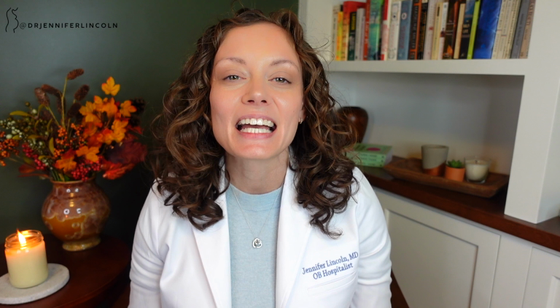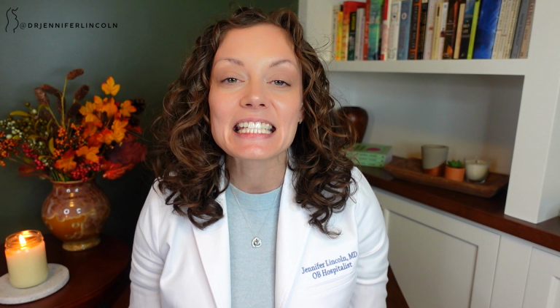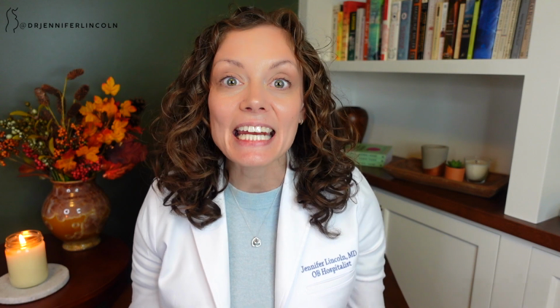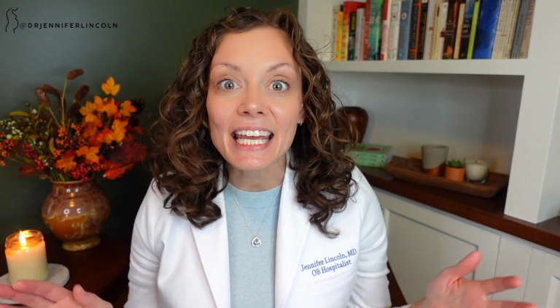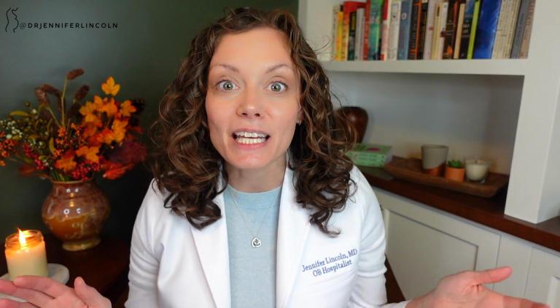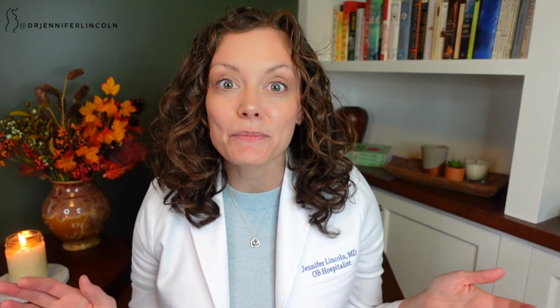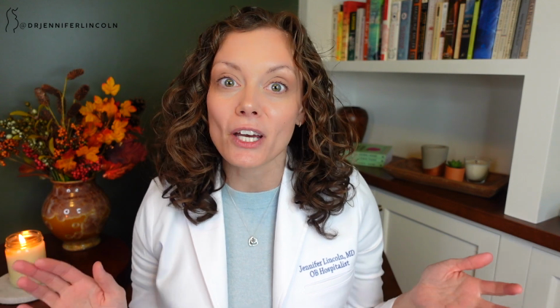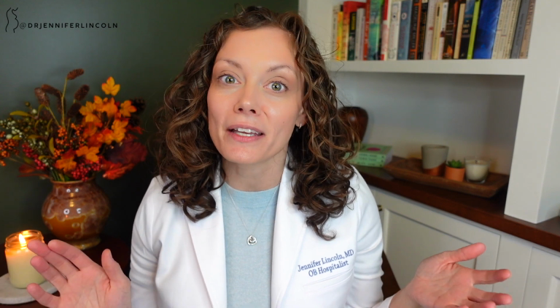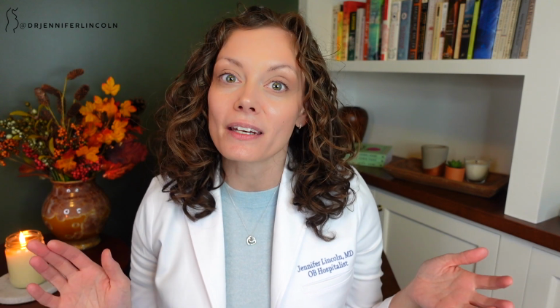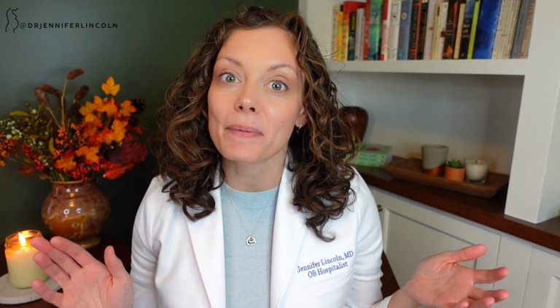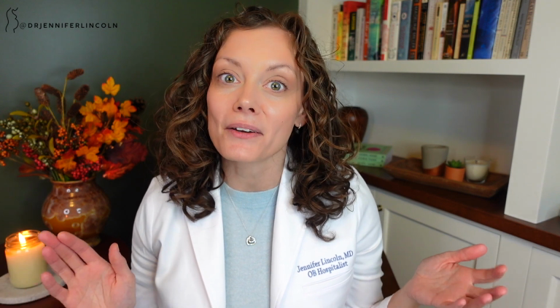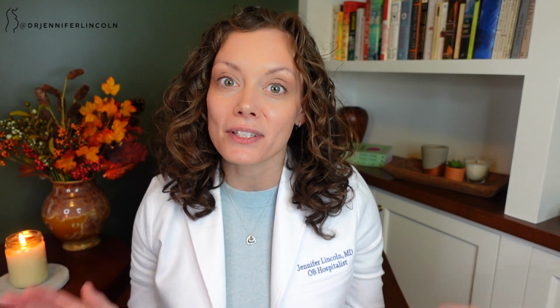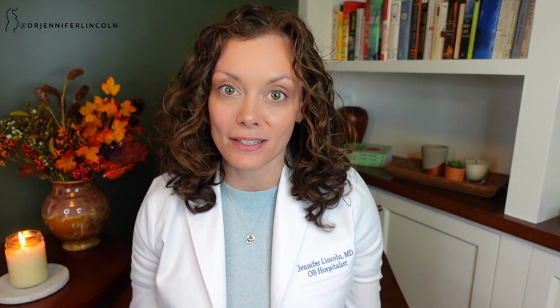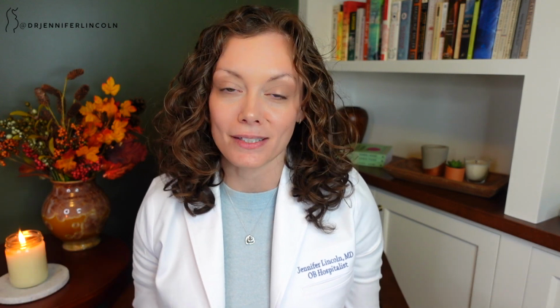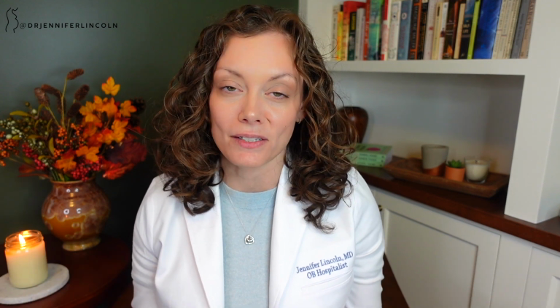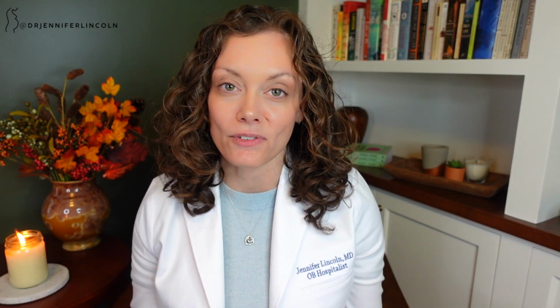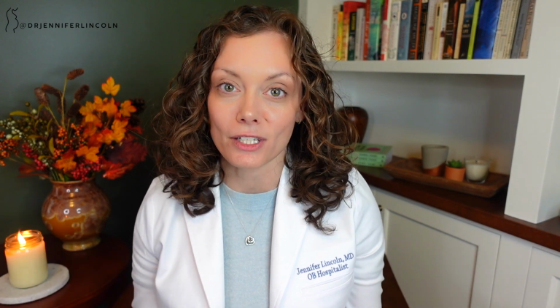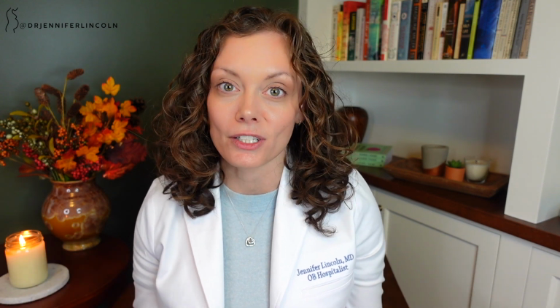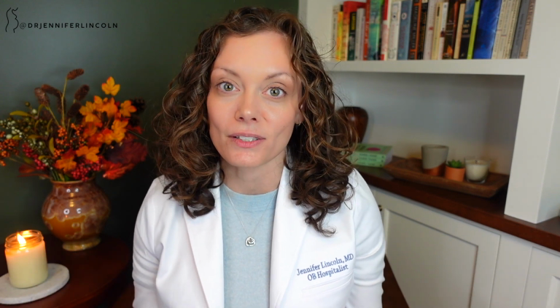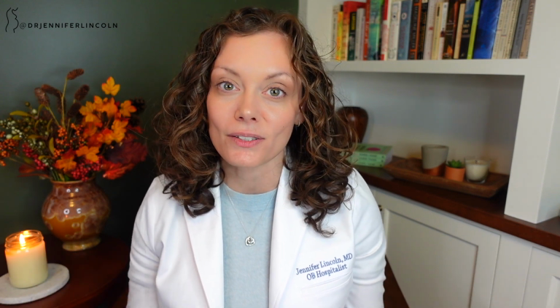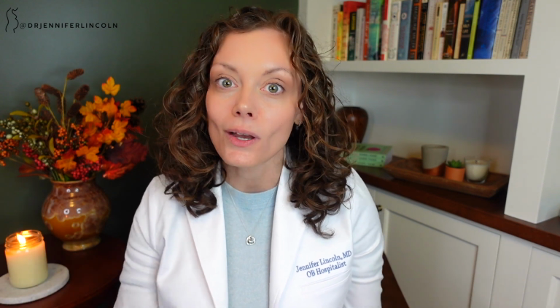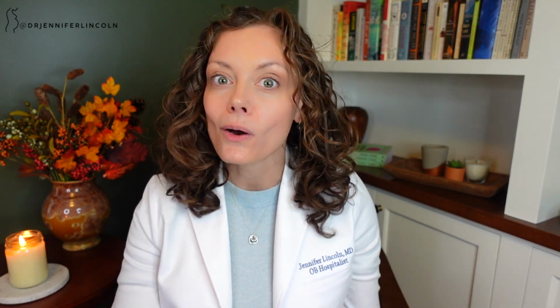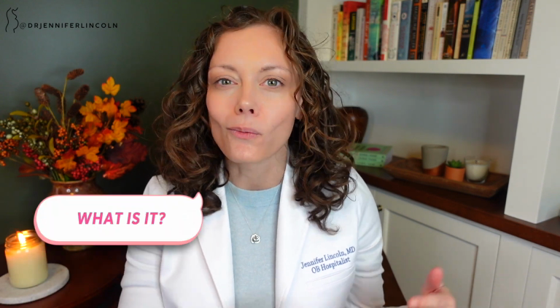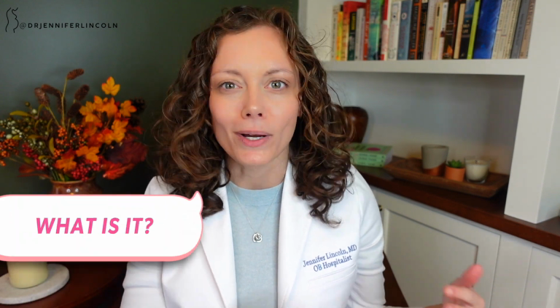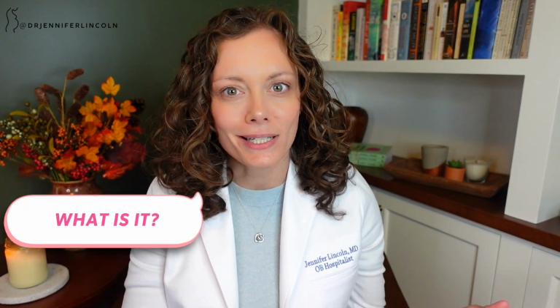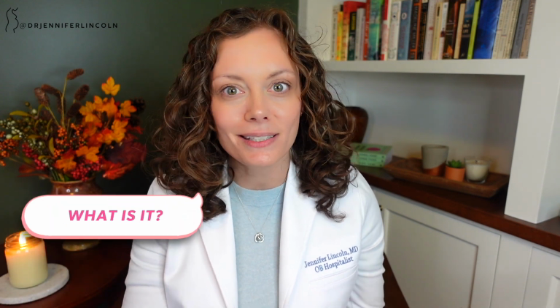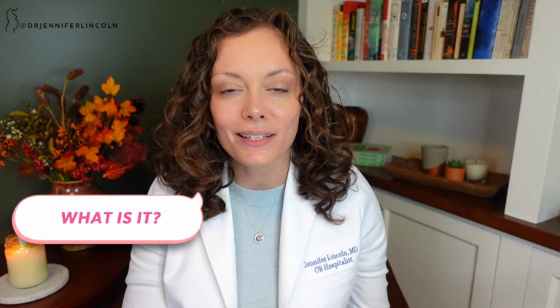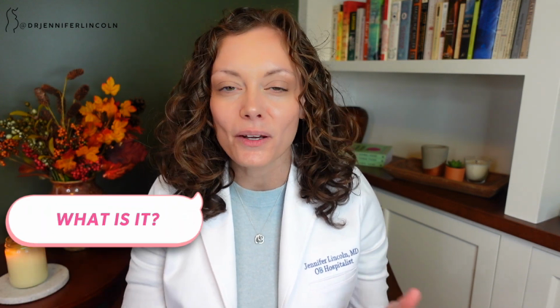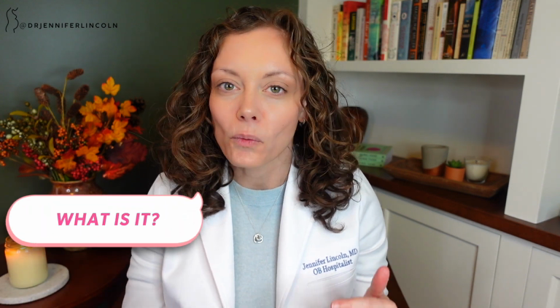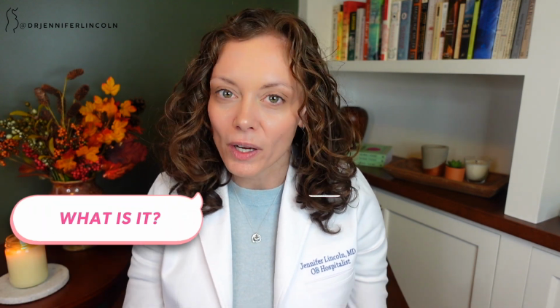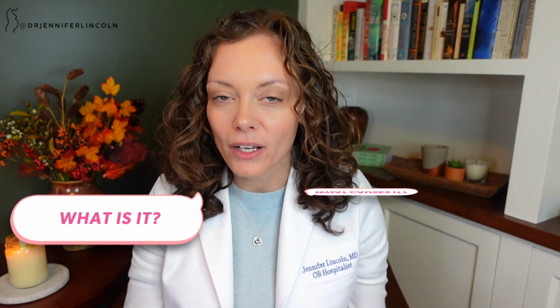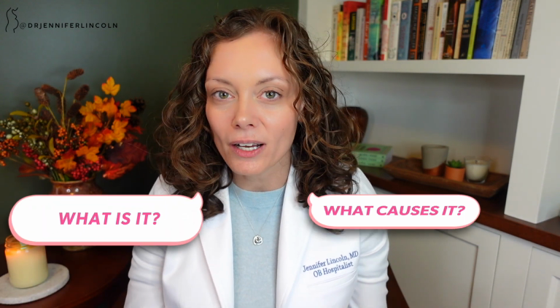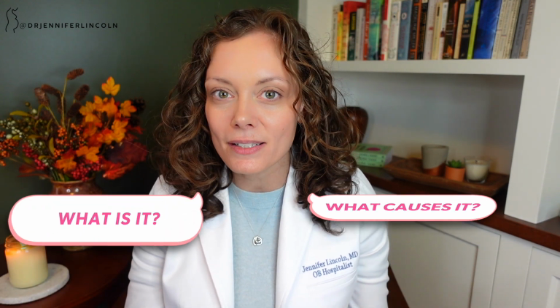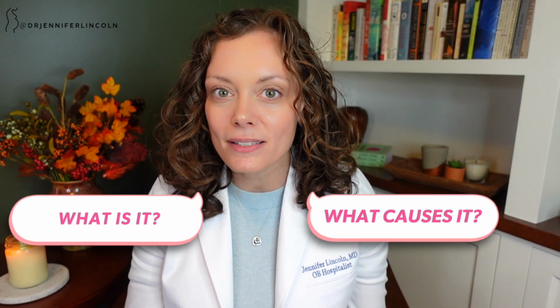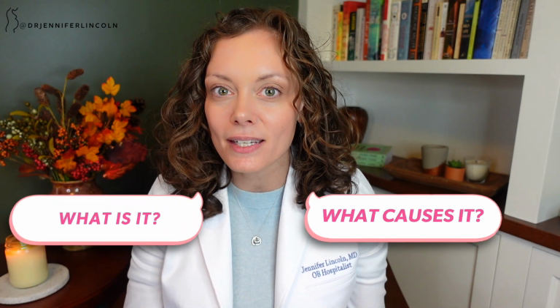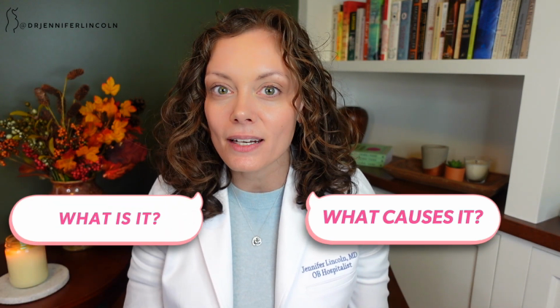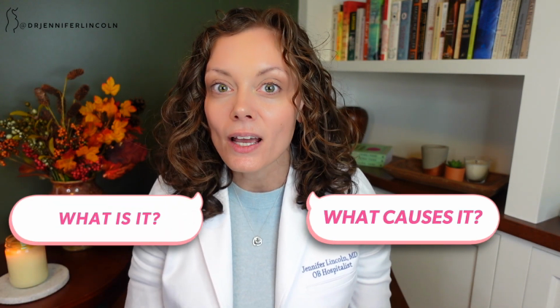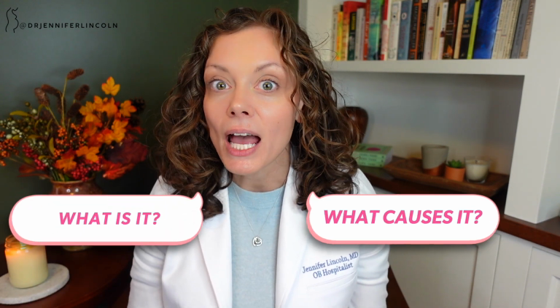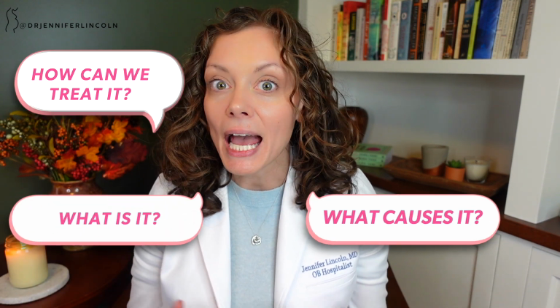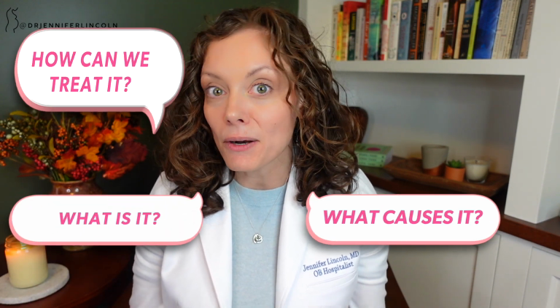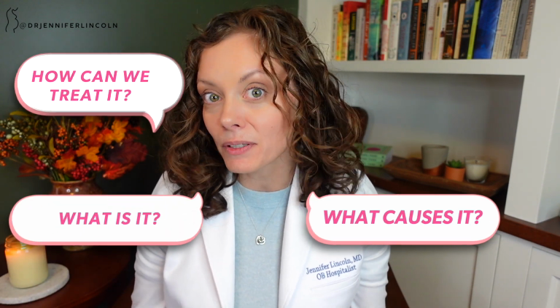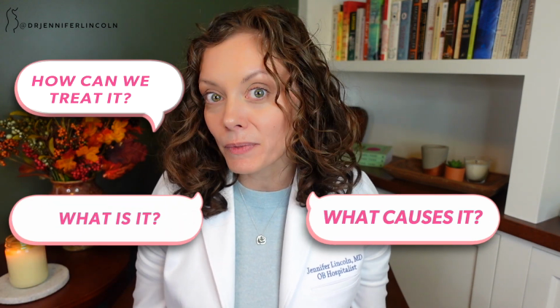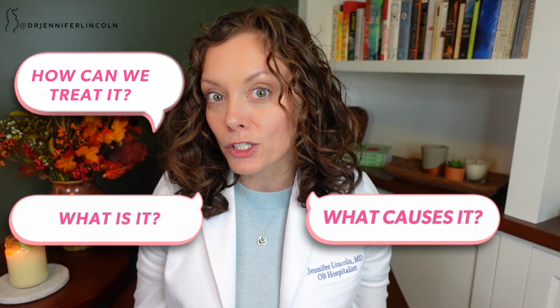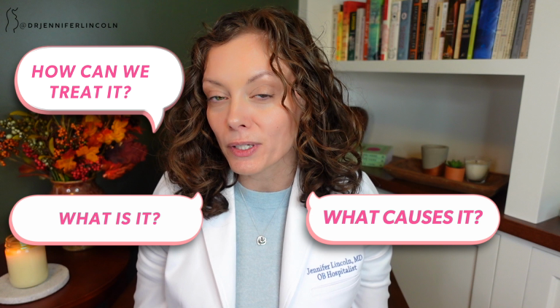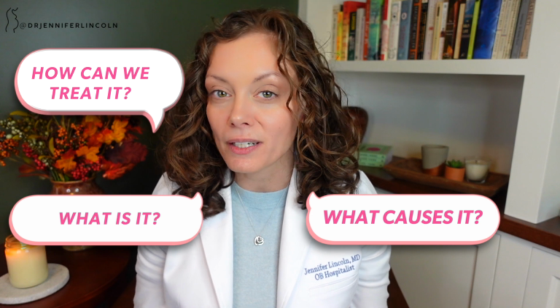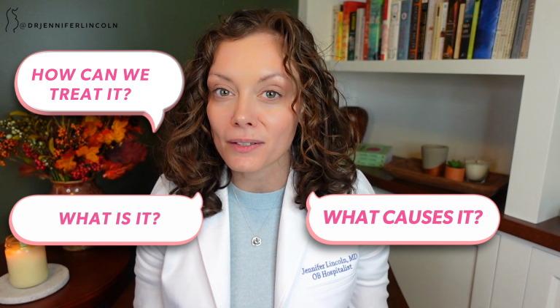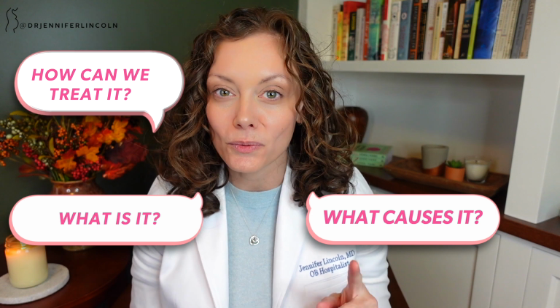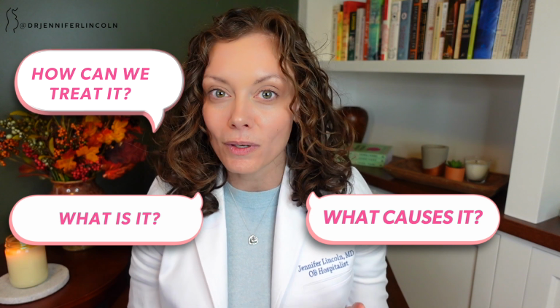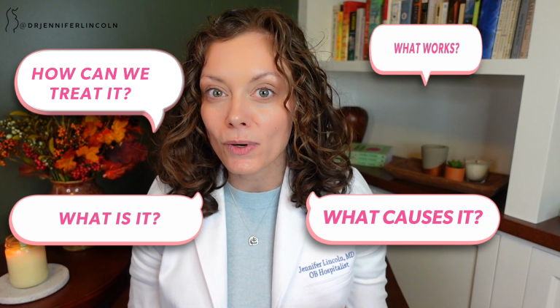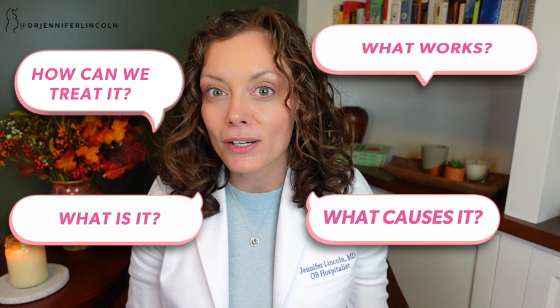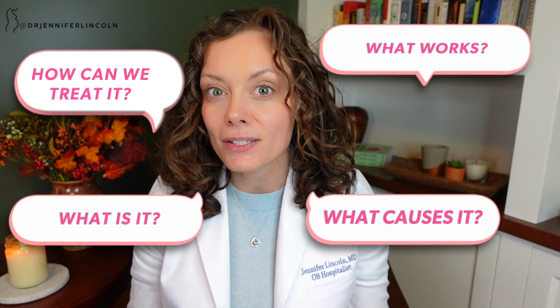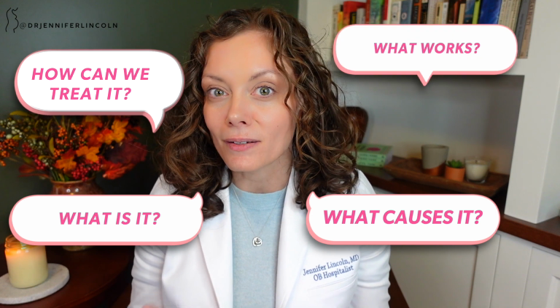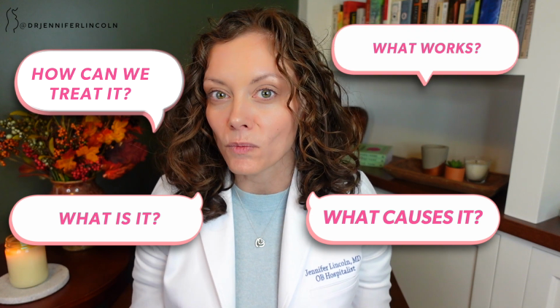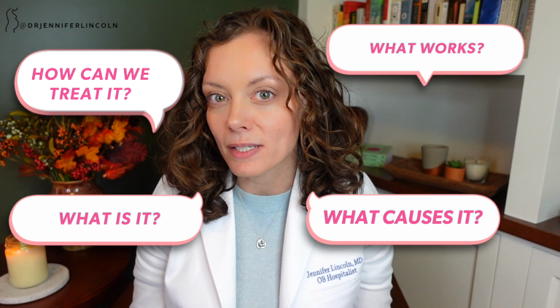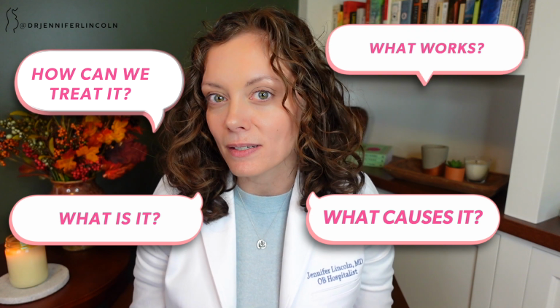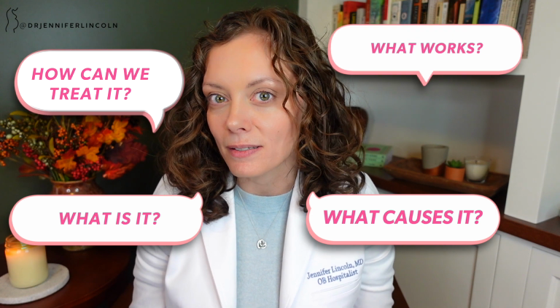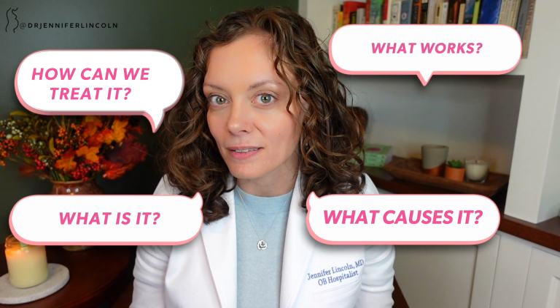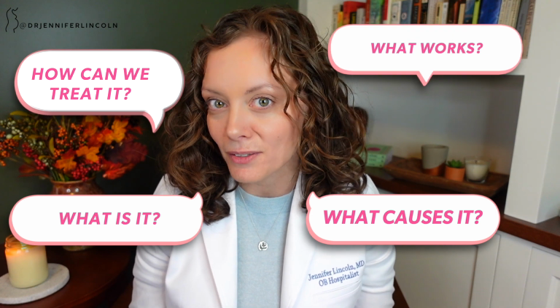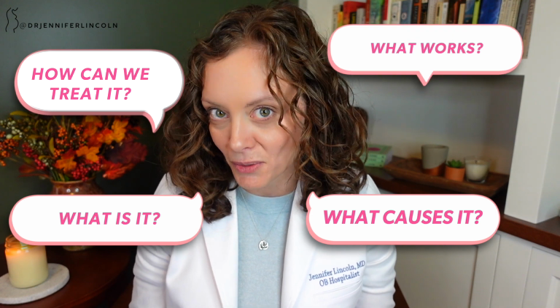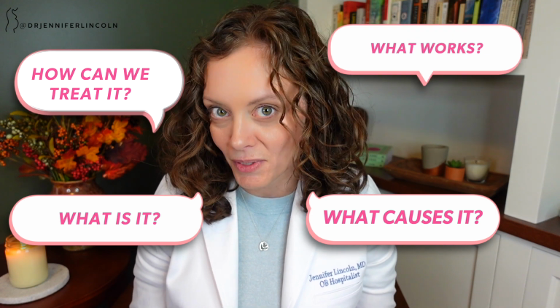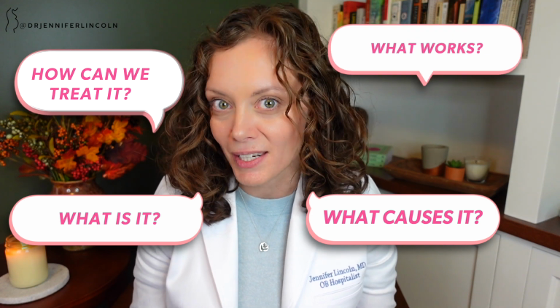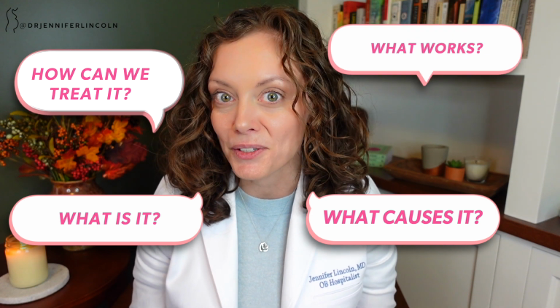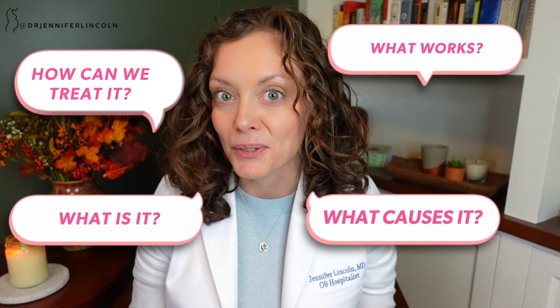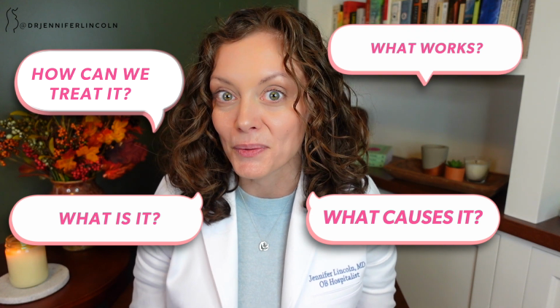Today I am talking about yeast infections. What is it? What causes it? How can we treat it? What works and what doesn't? So stay tuned.